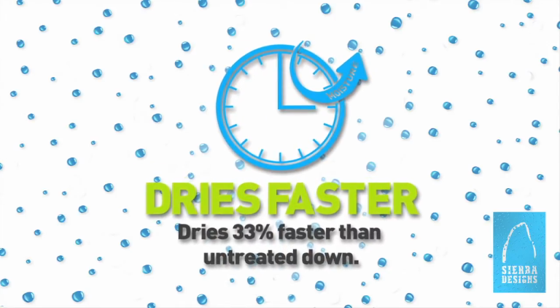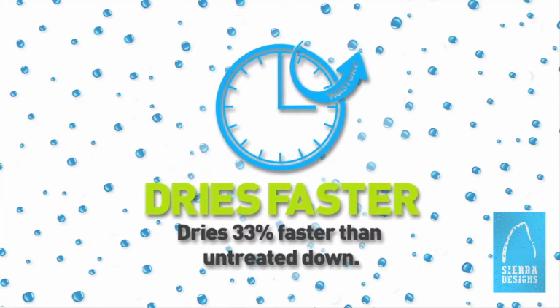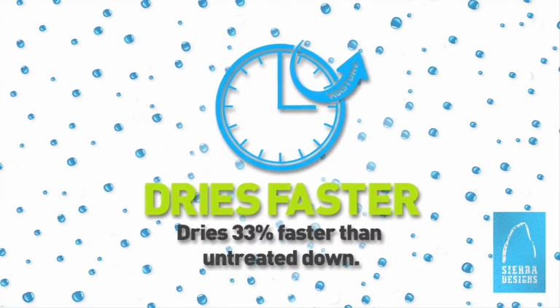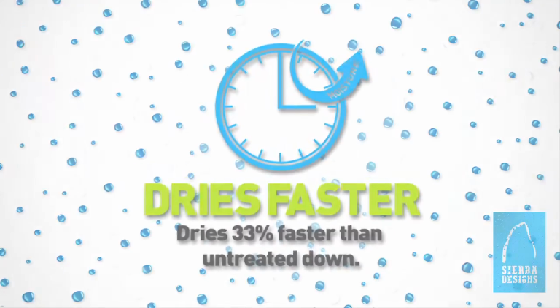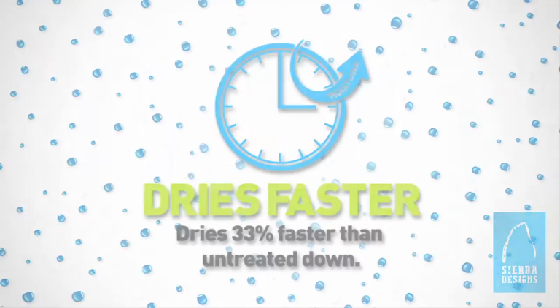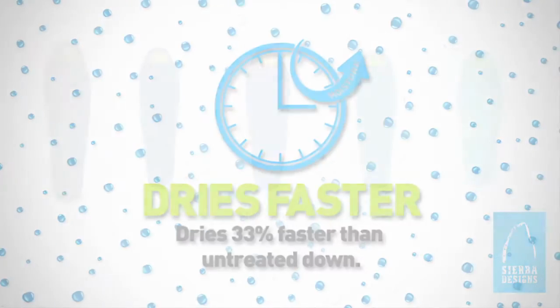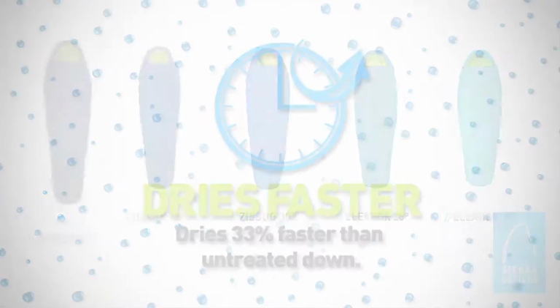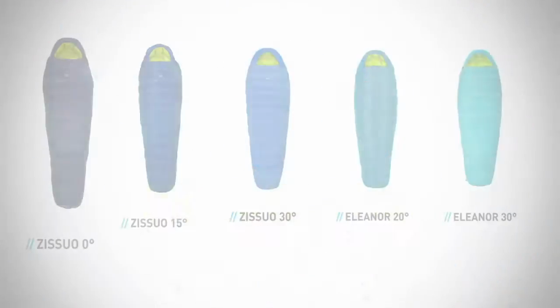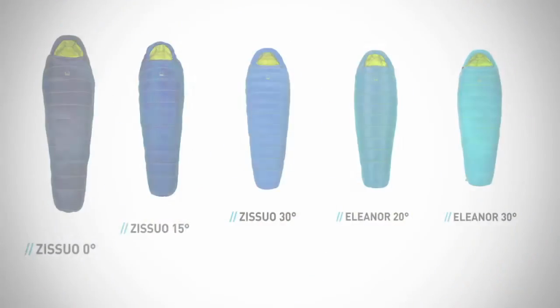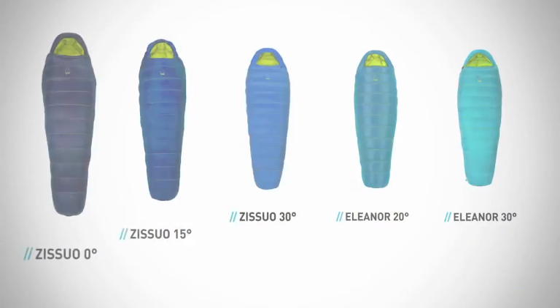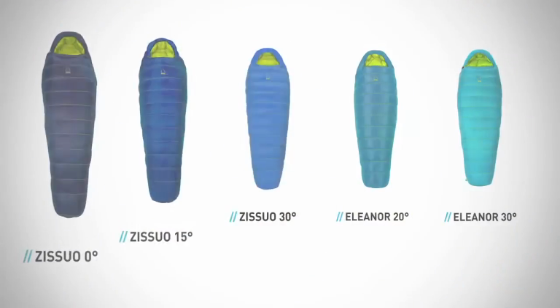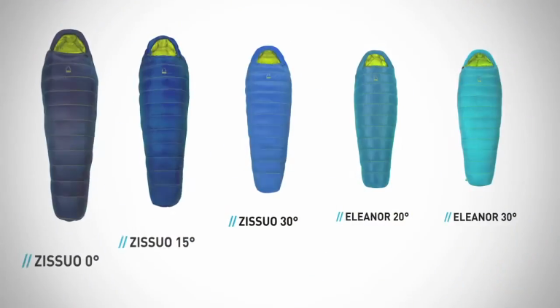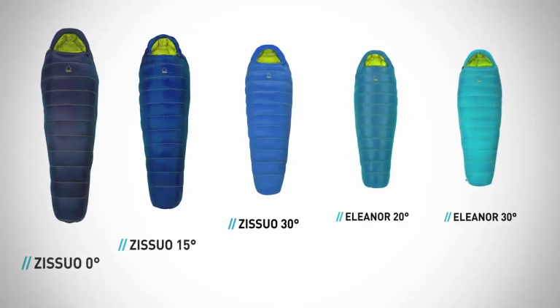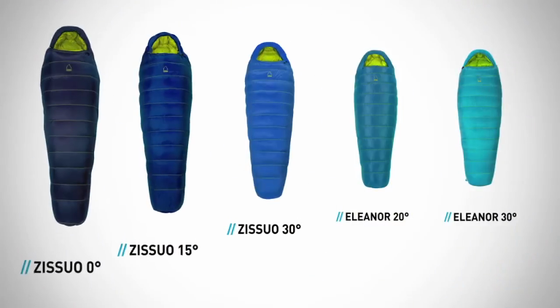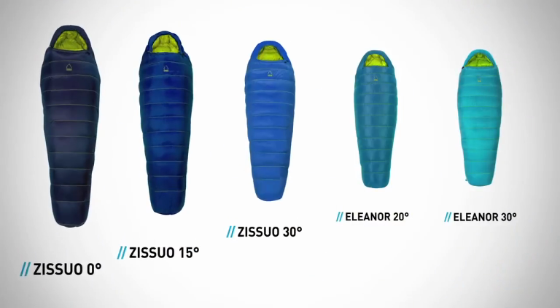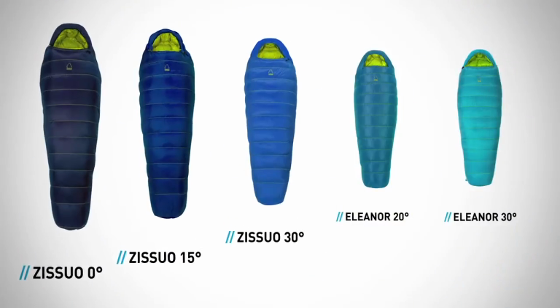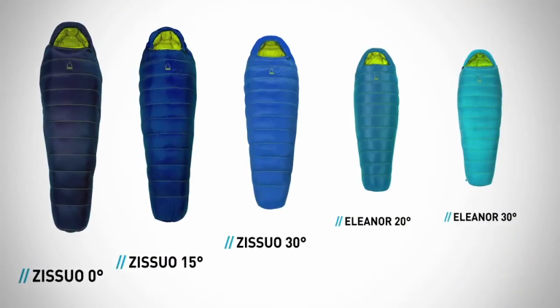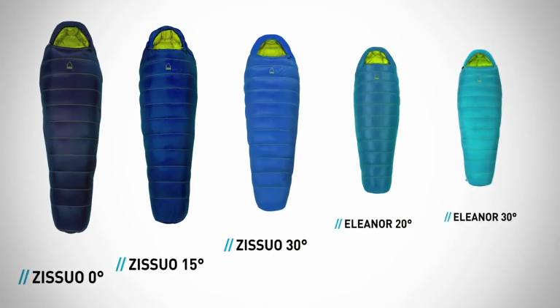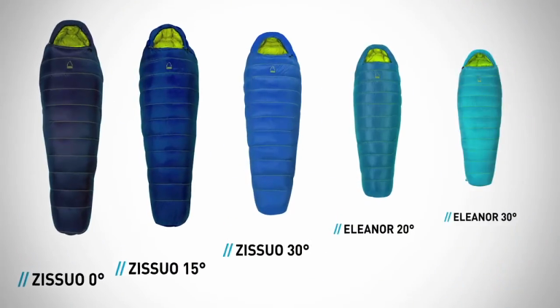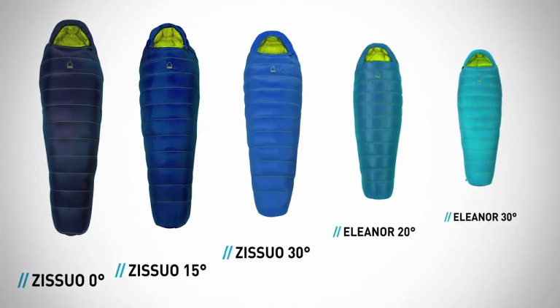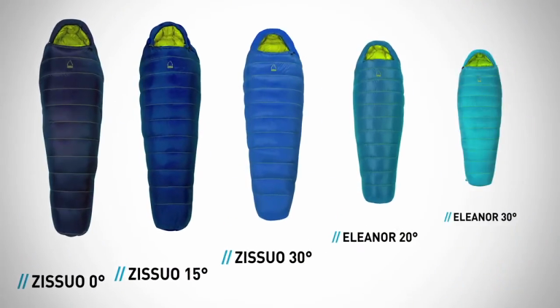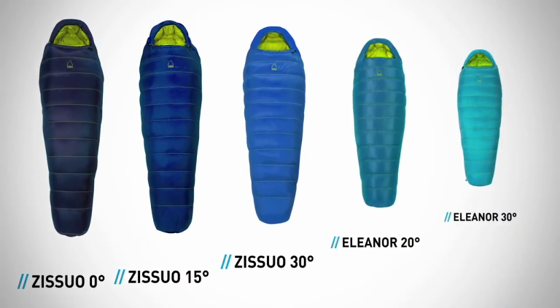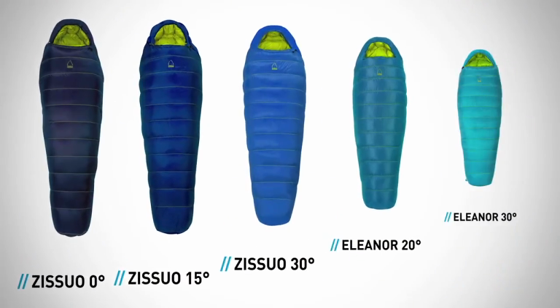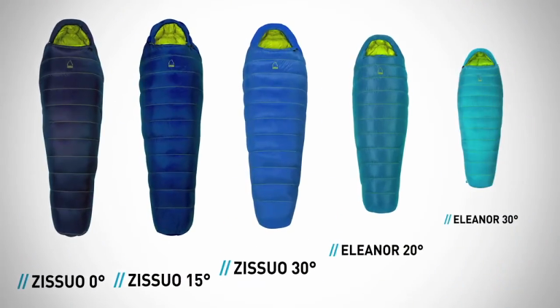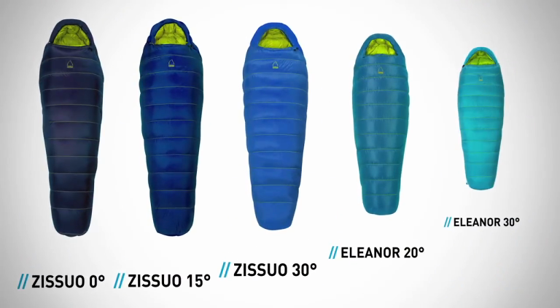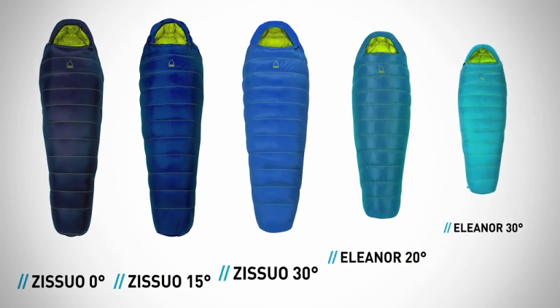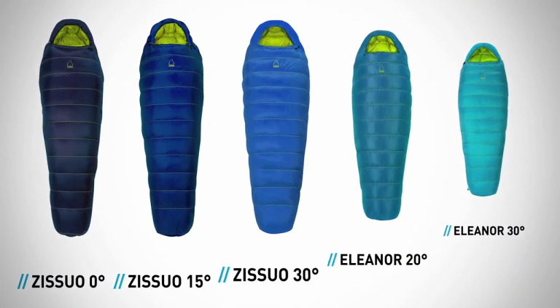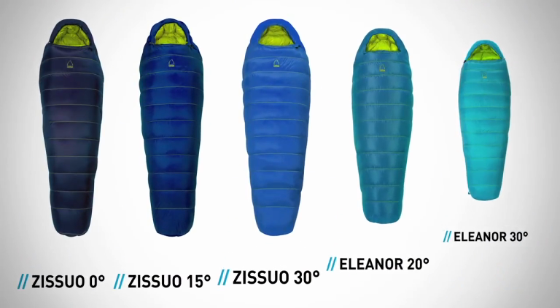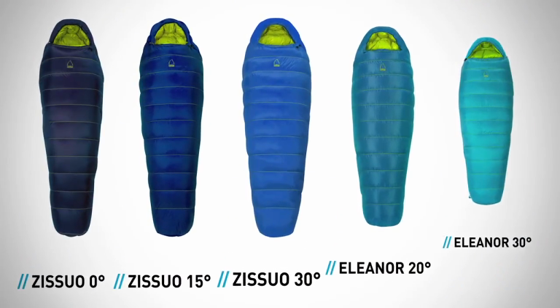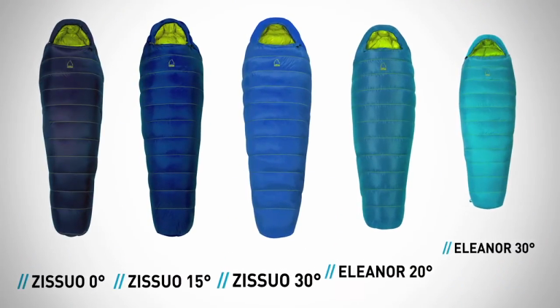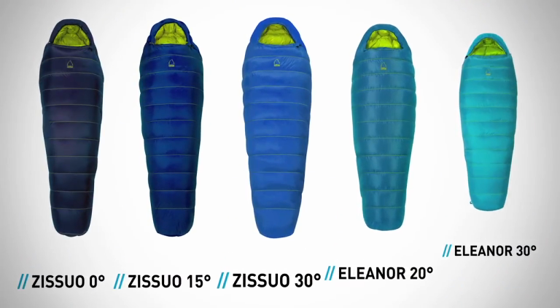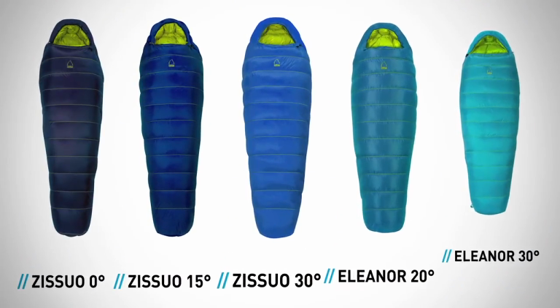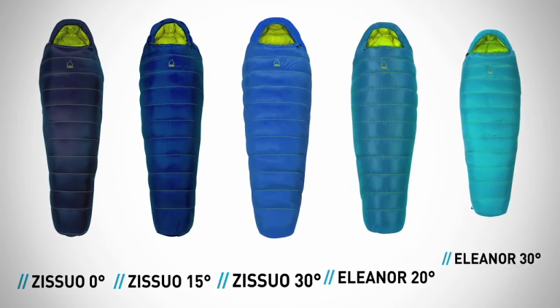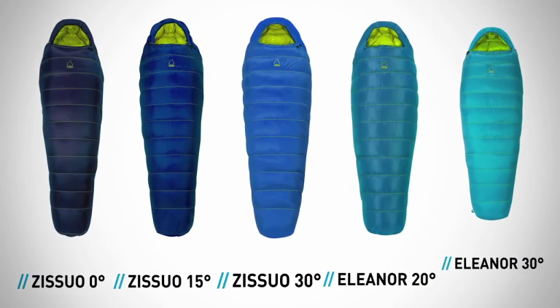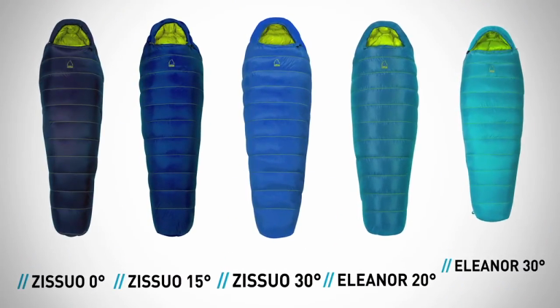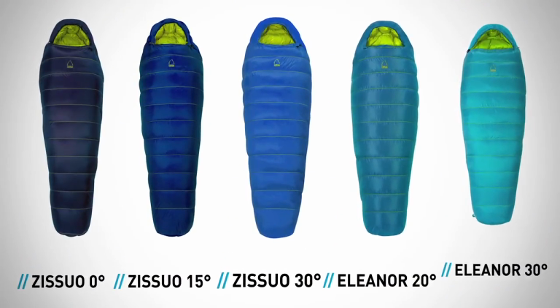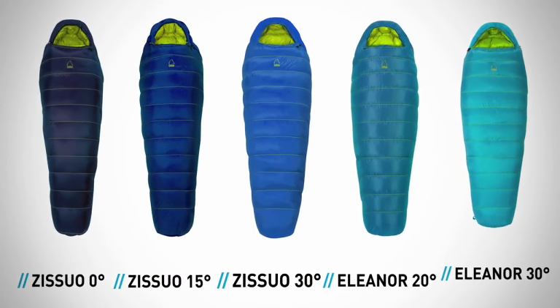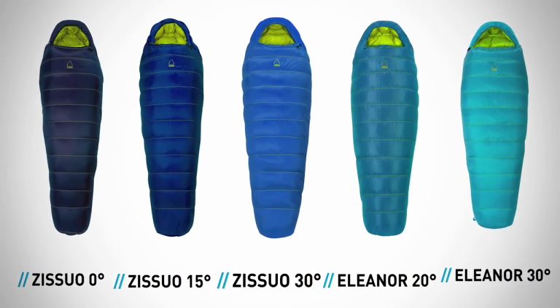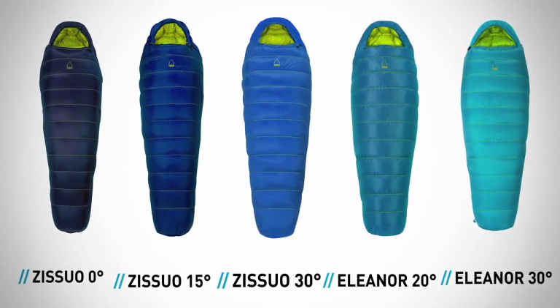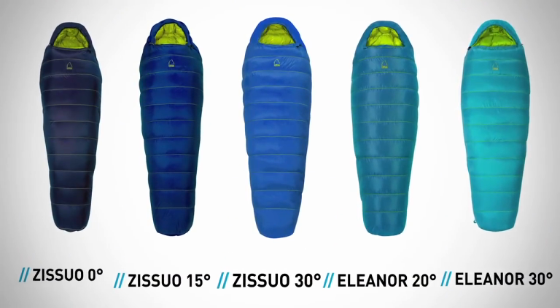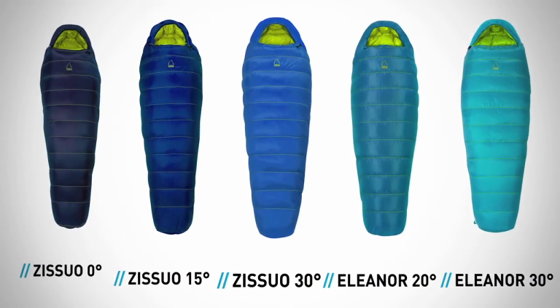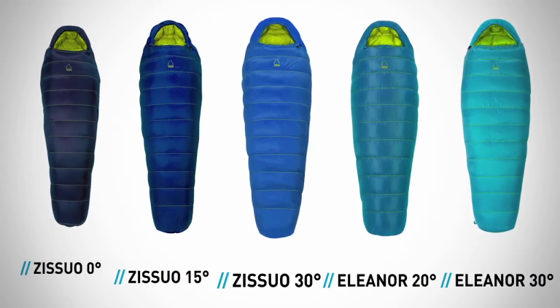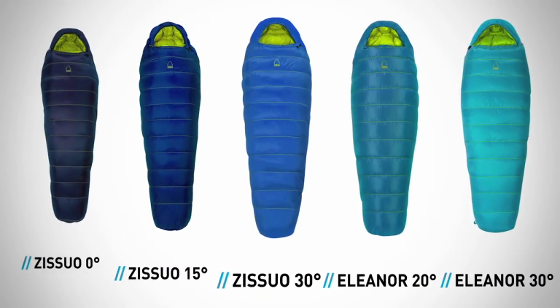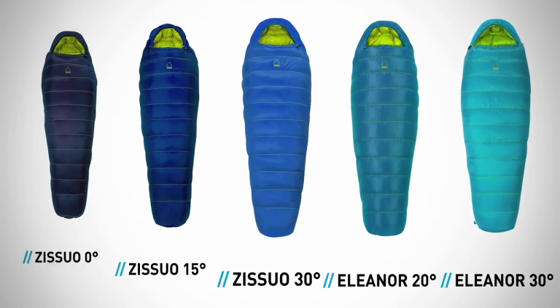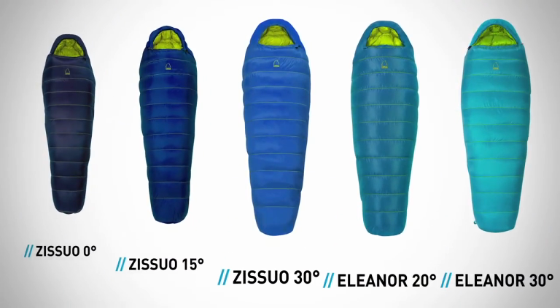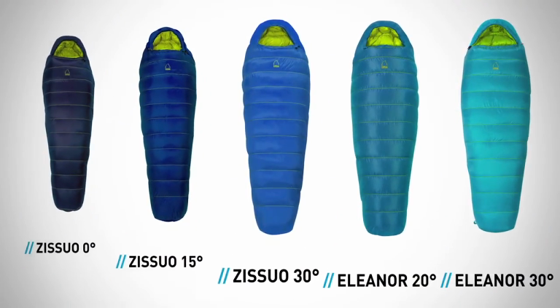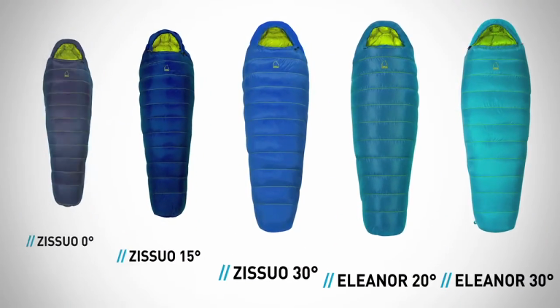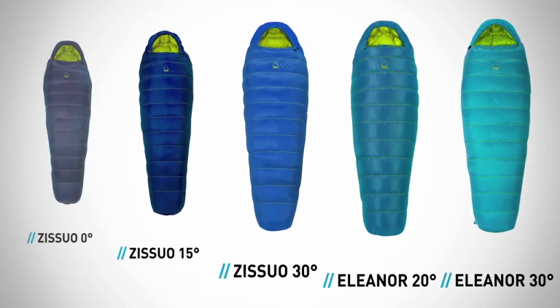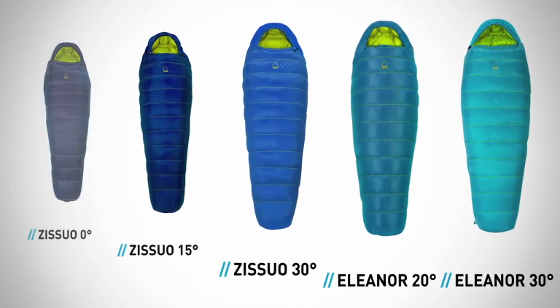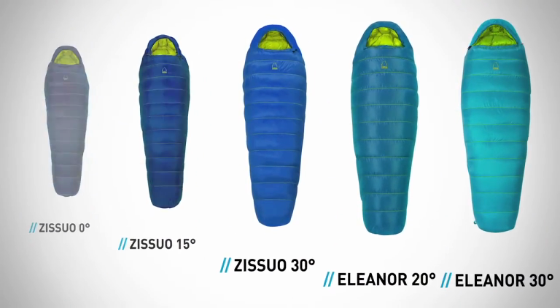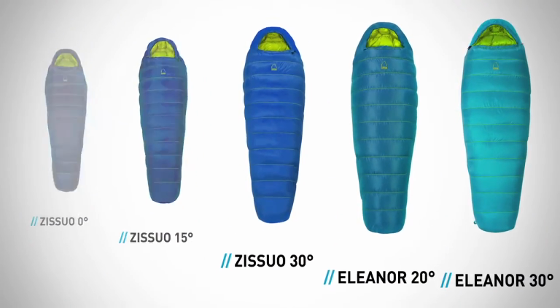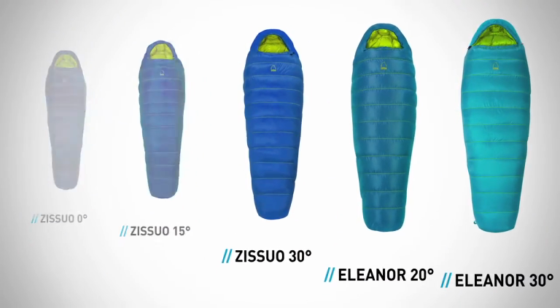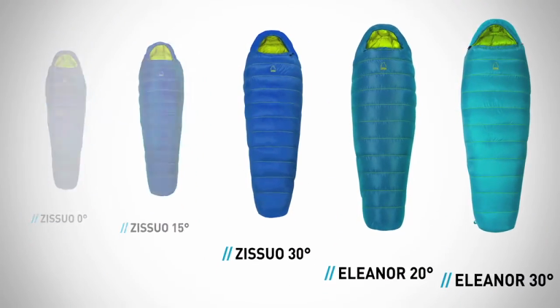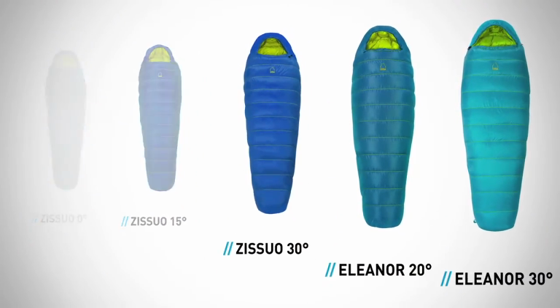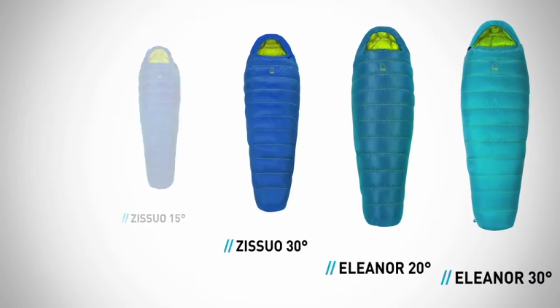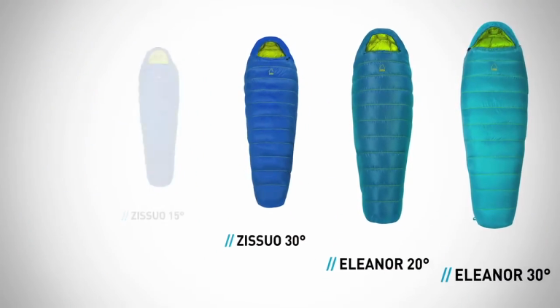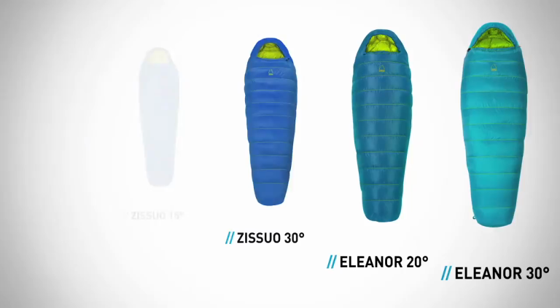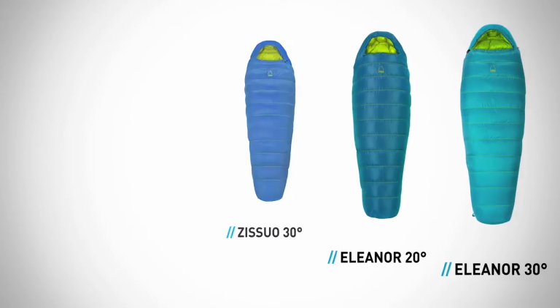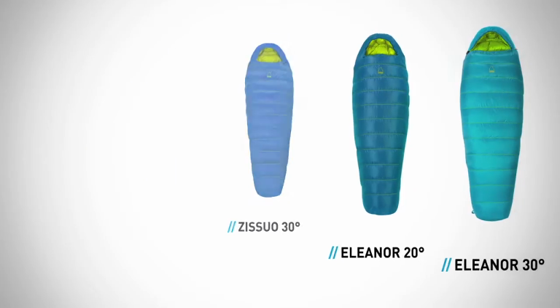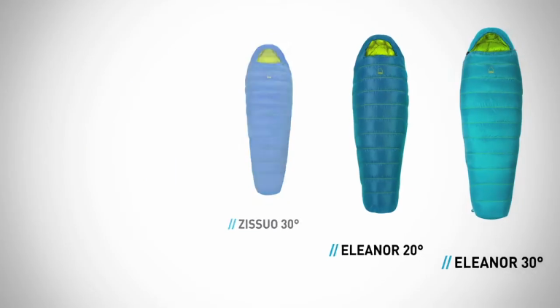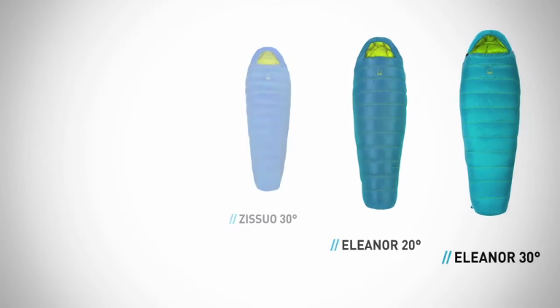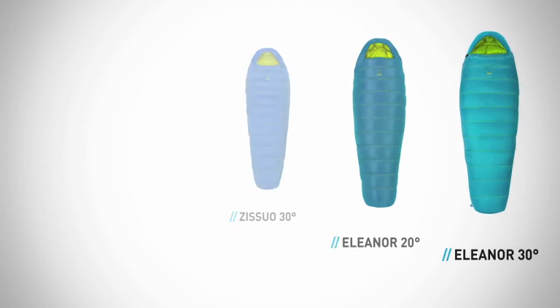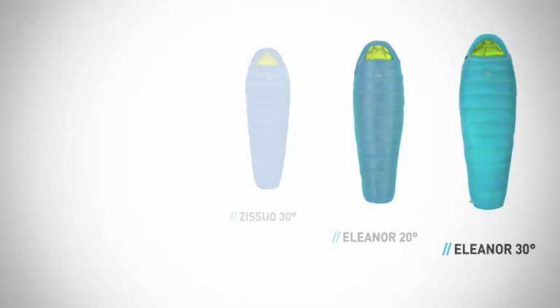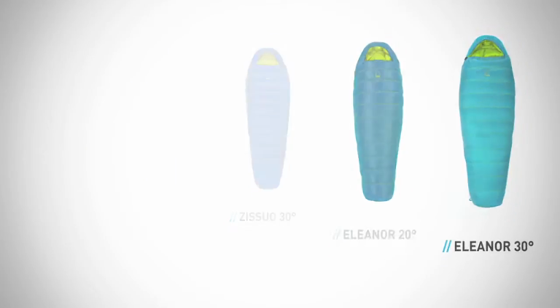This year, we're introducing a revolutionary new line of sleeping bags featuring our game-changing Dry Down insulation.